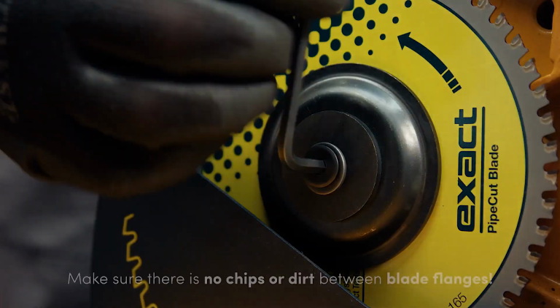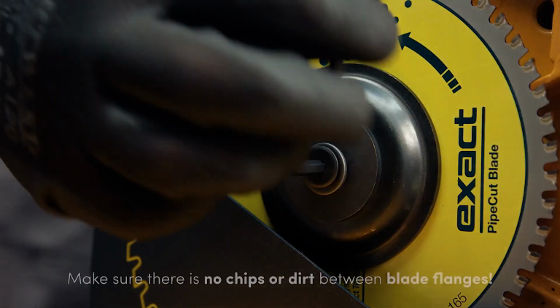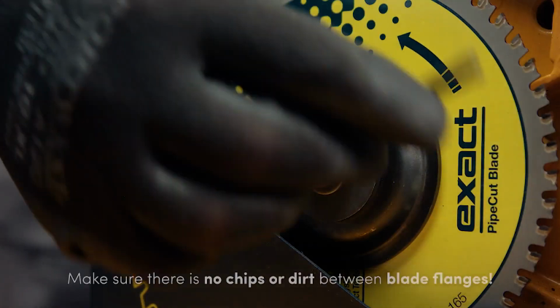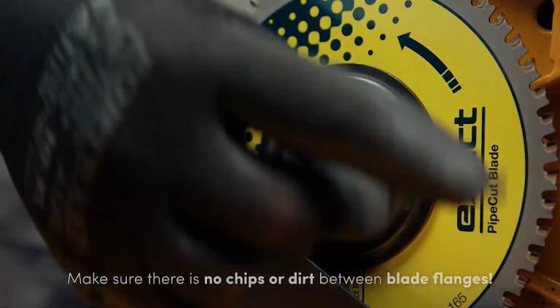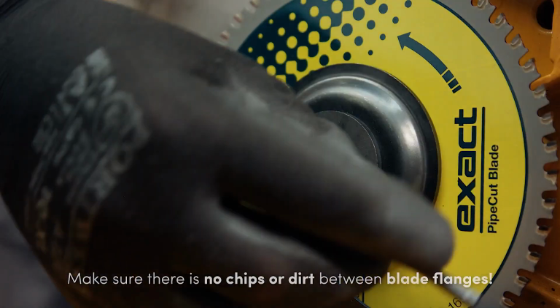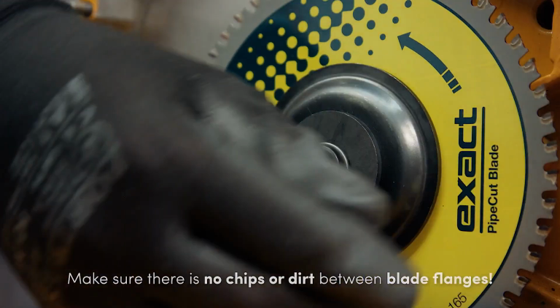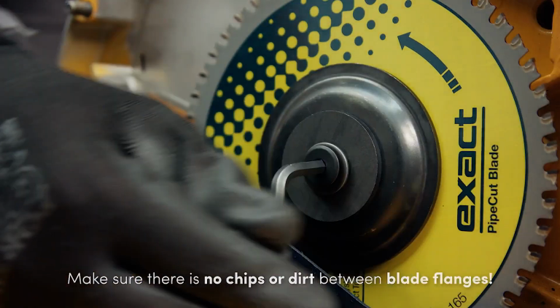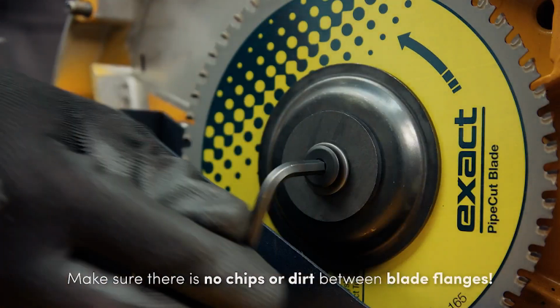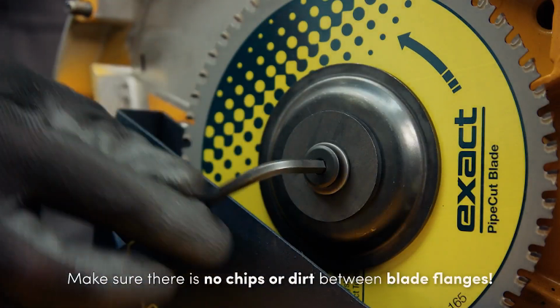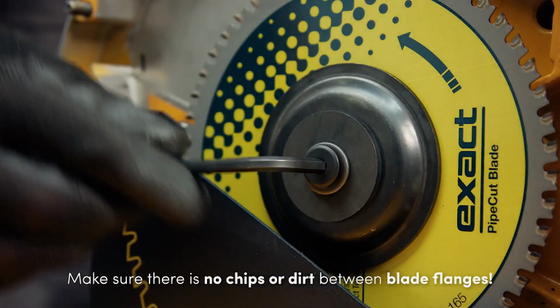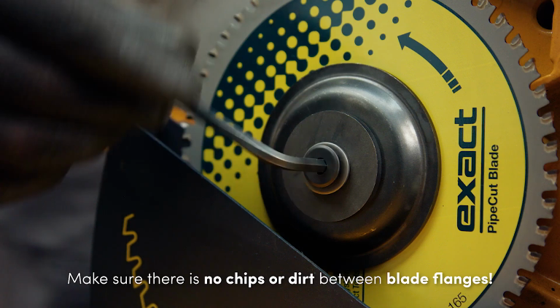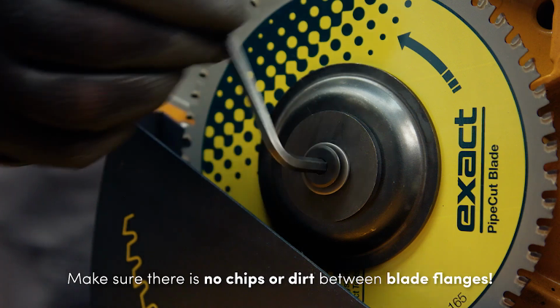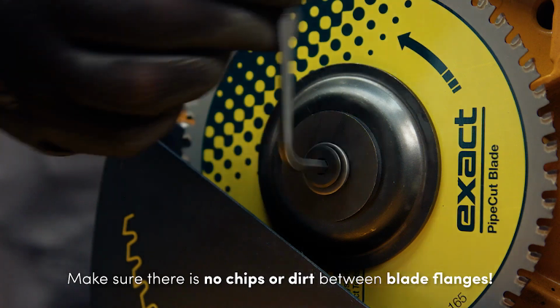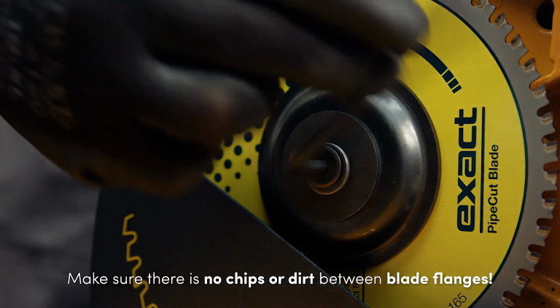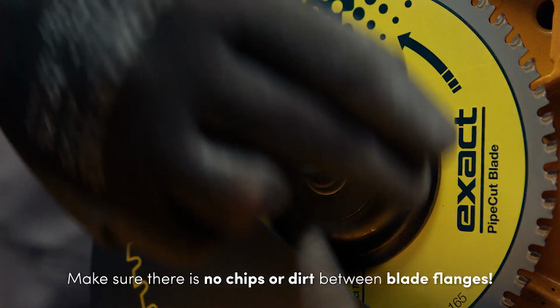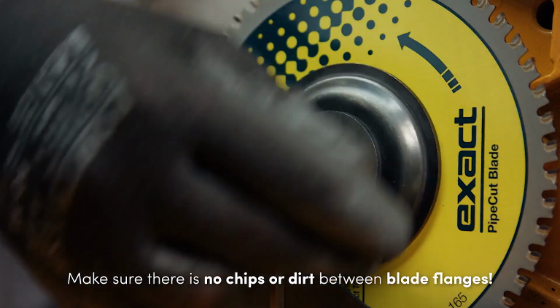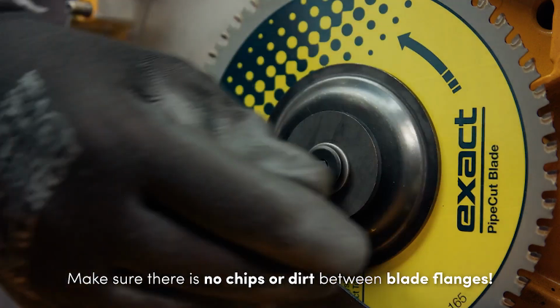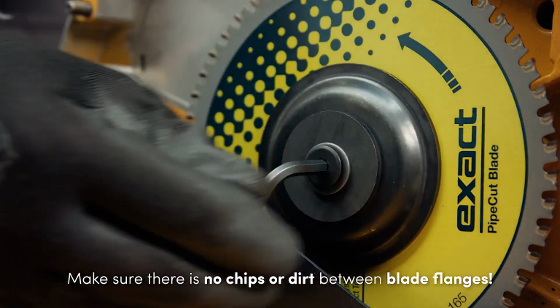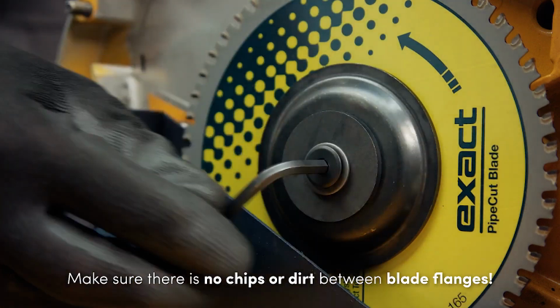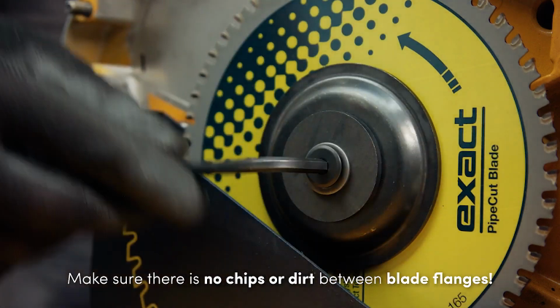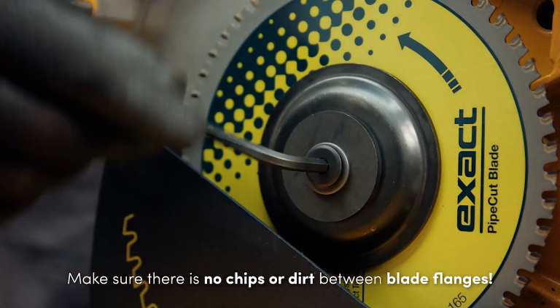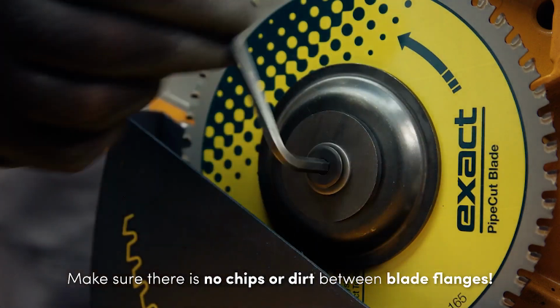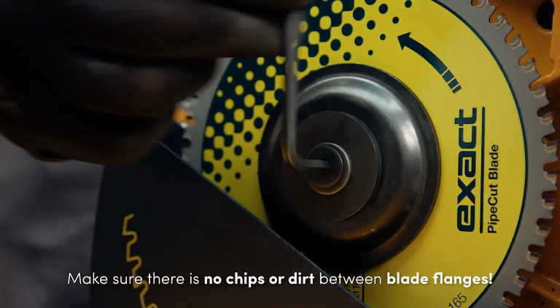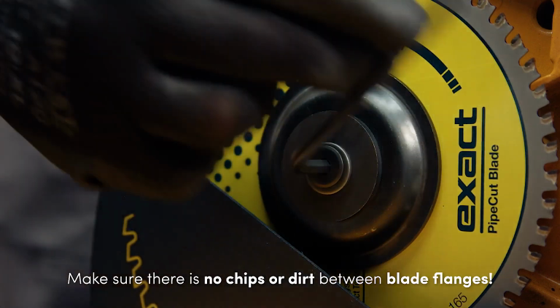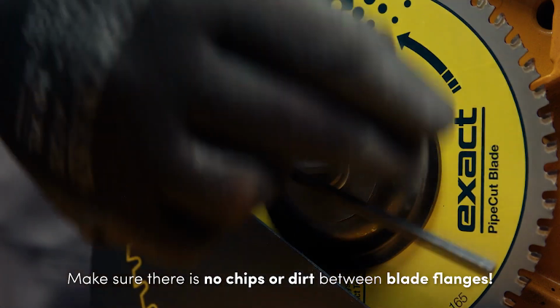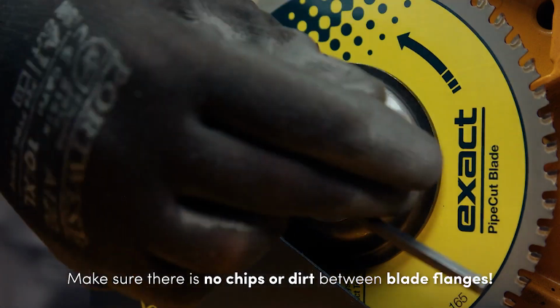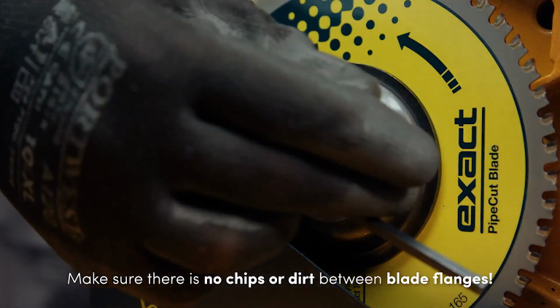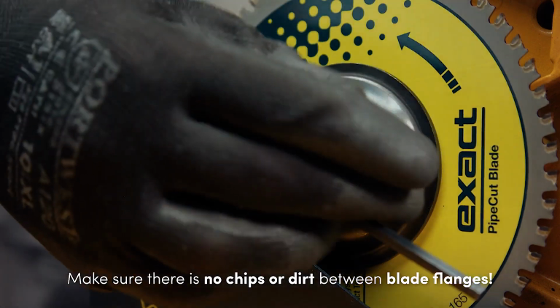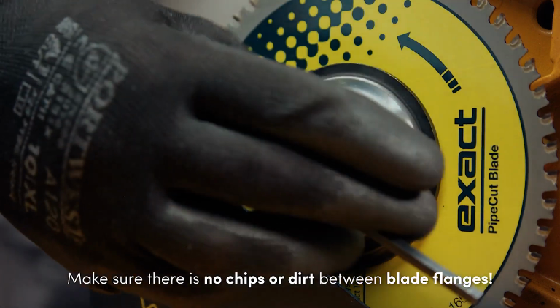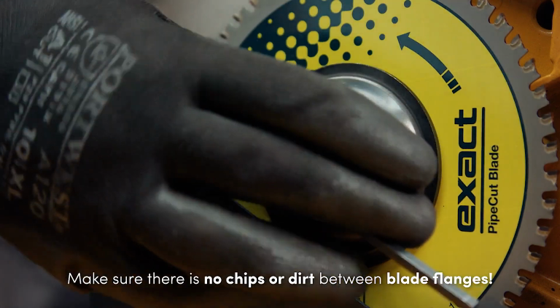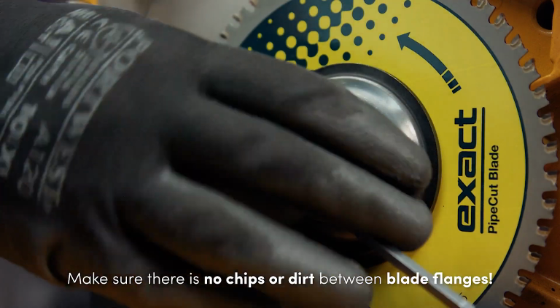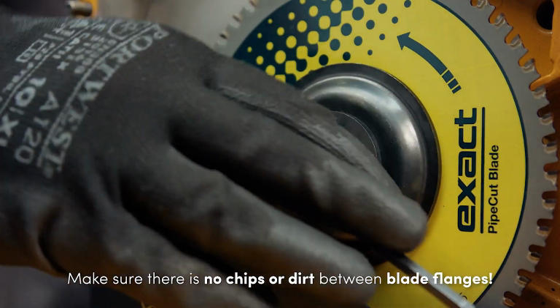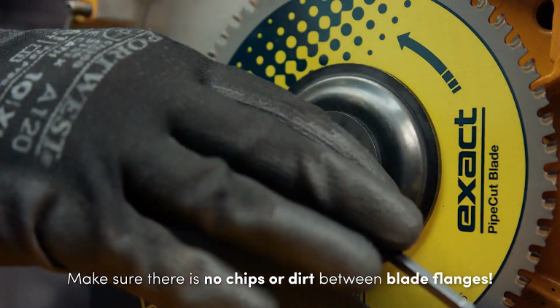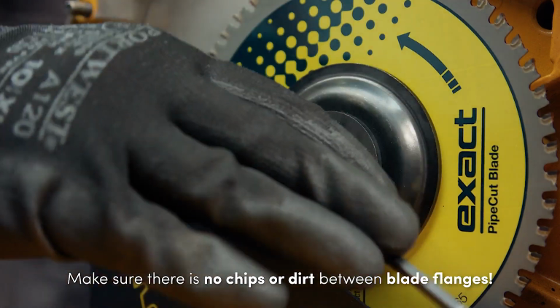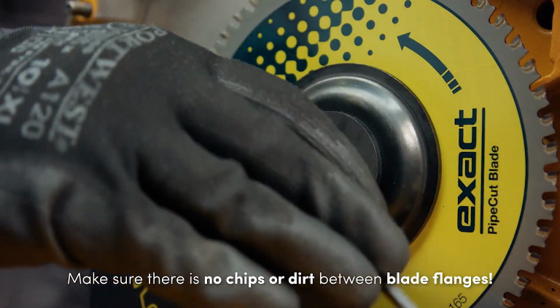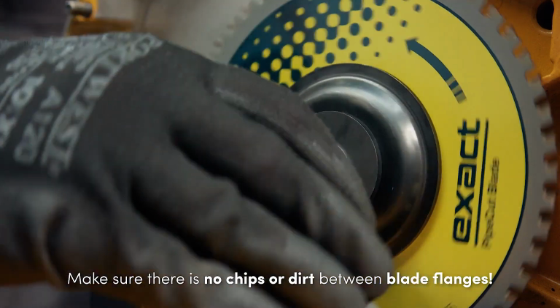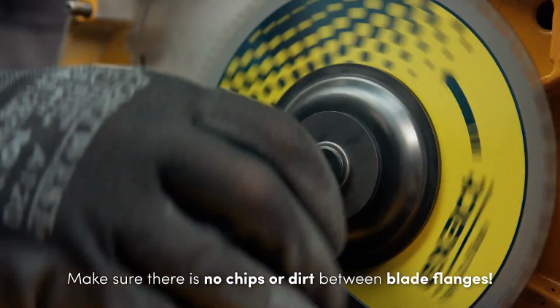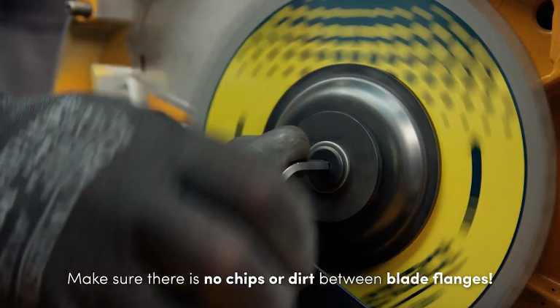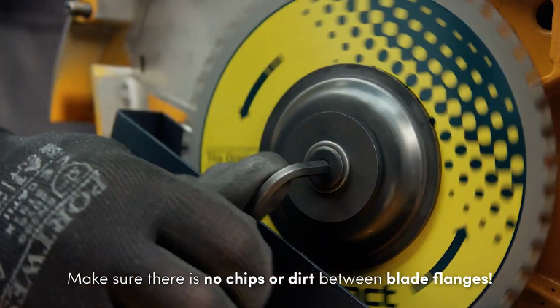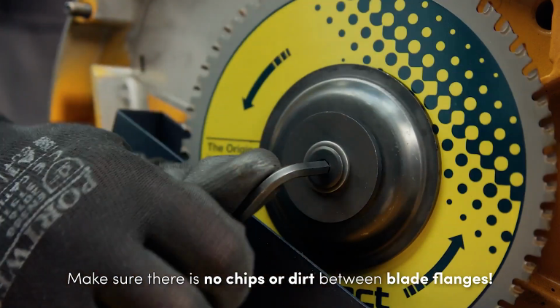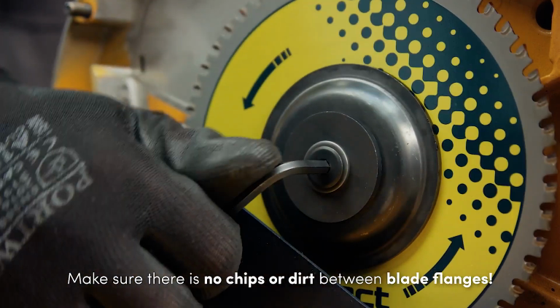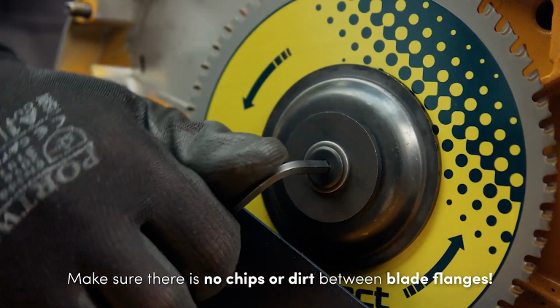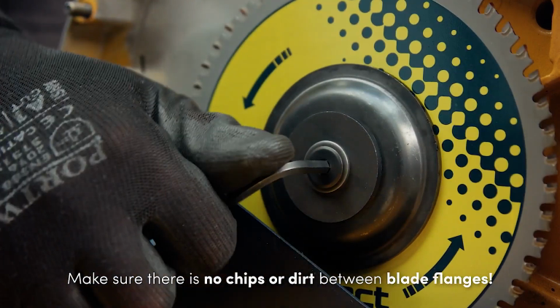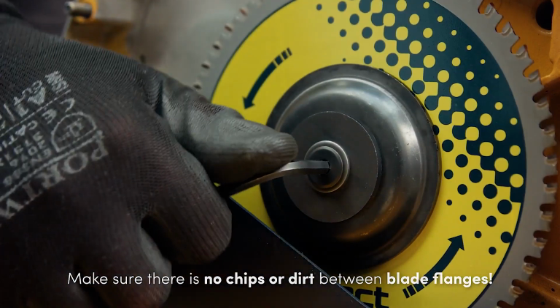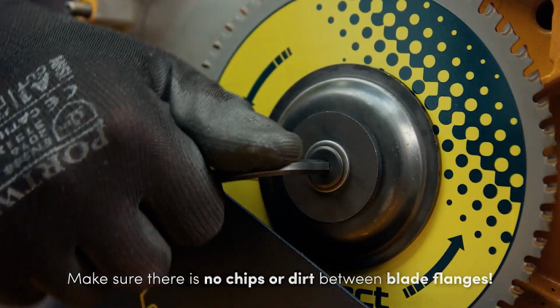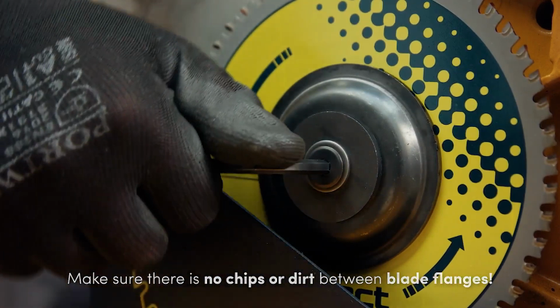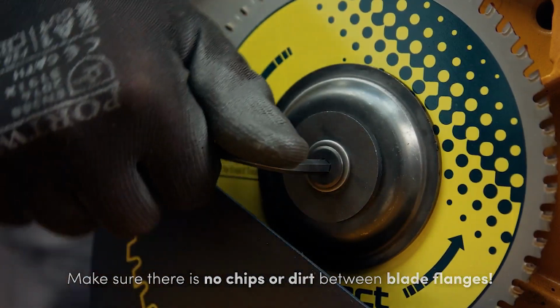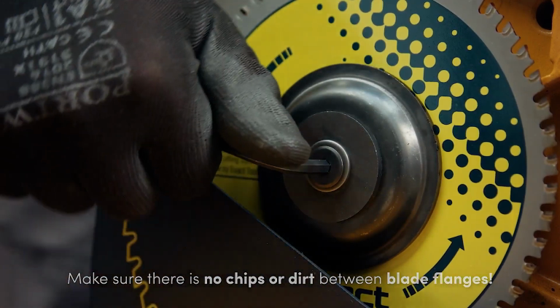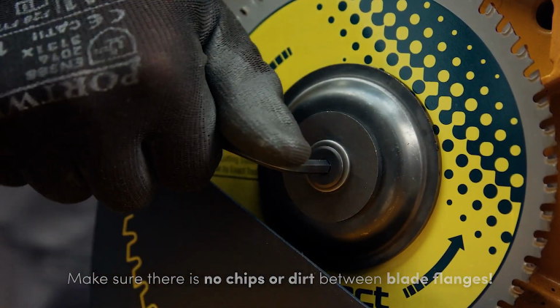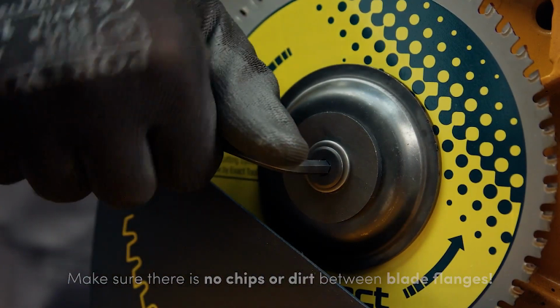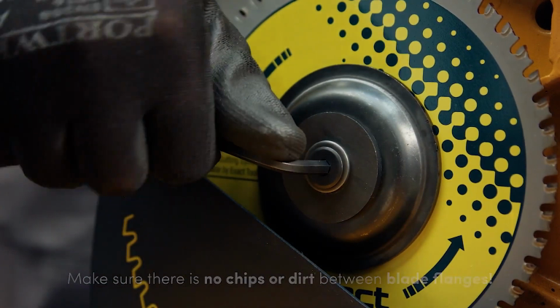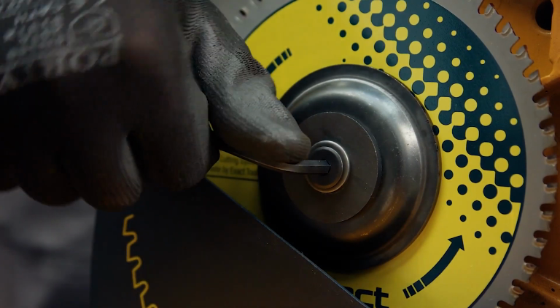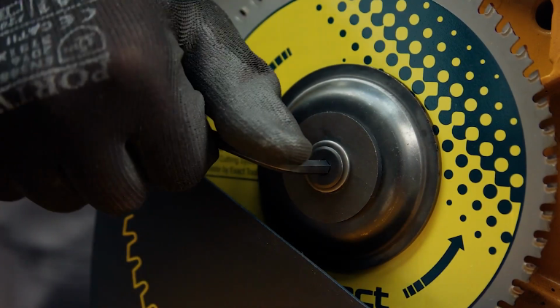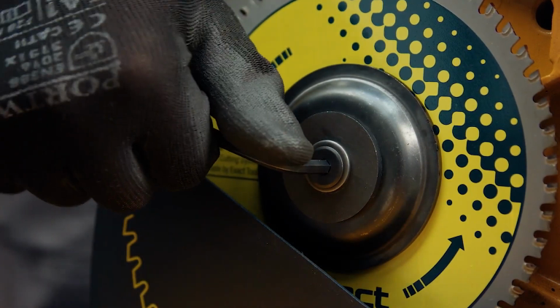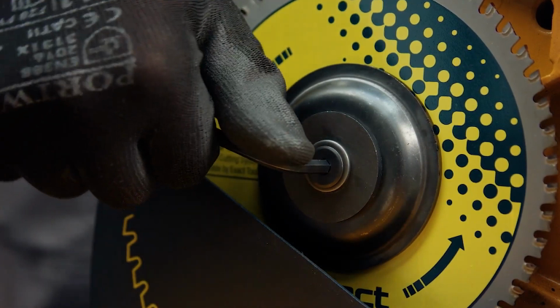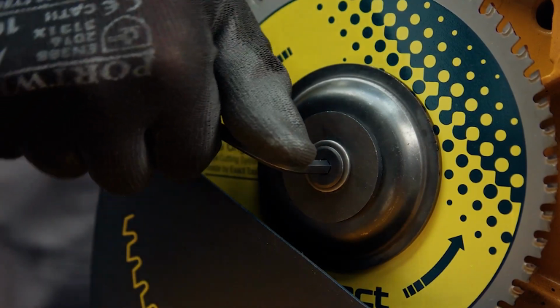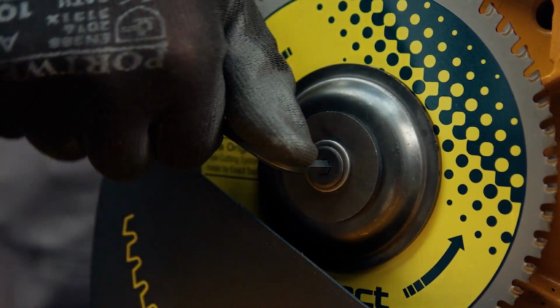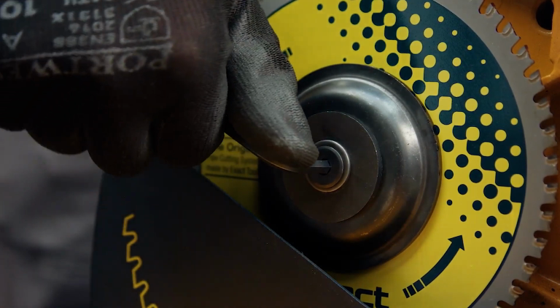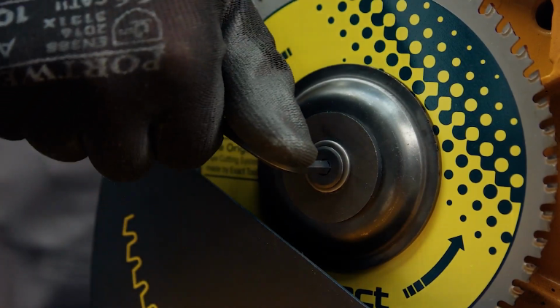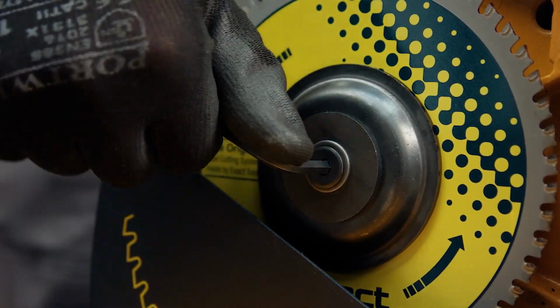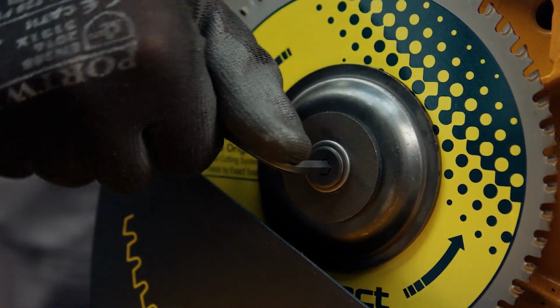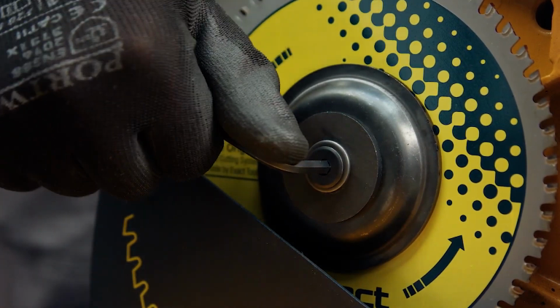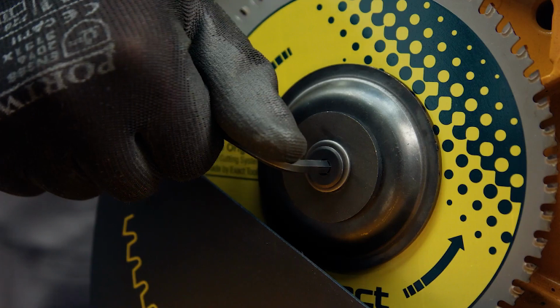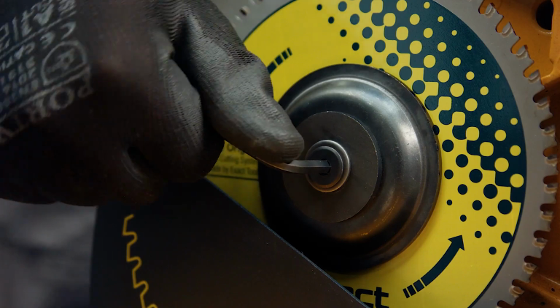Make sure there is no dirt between the blade flanges. Place the blade flanges back and tighten the screw firmly.